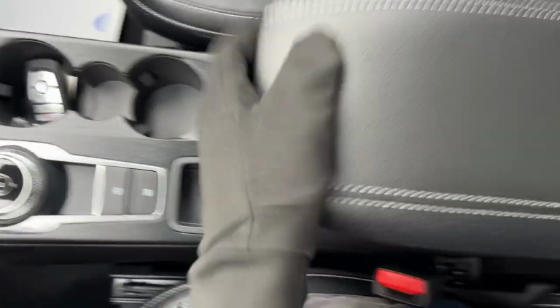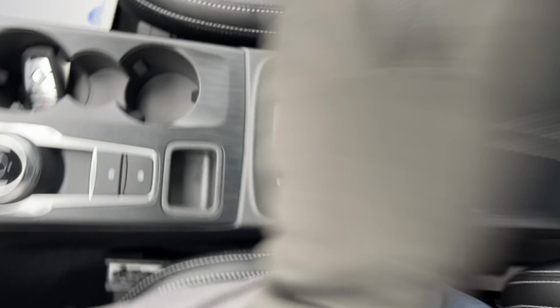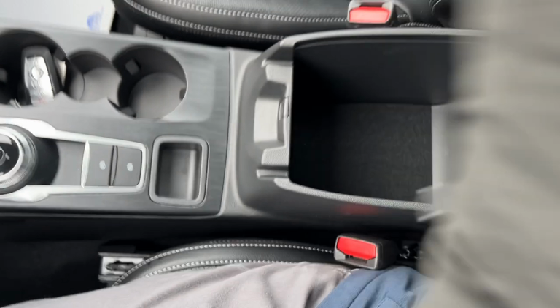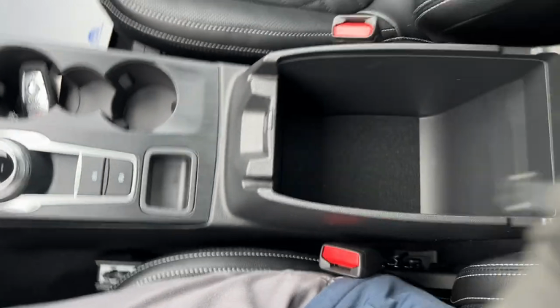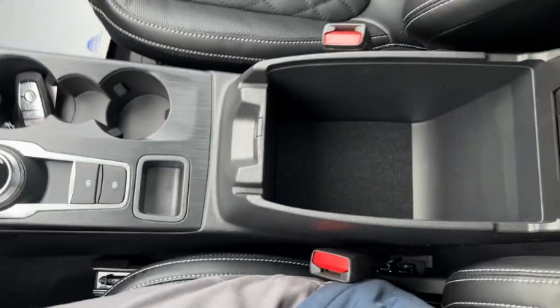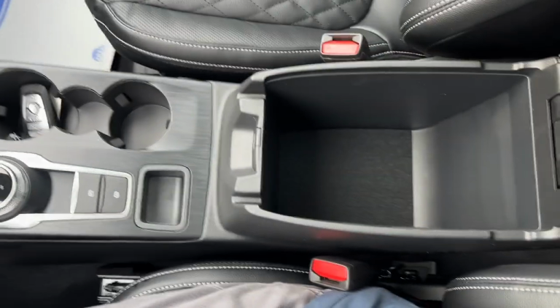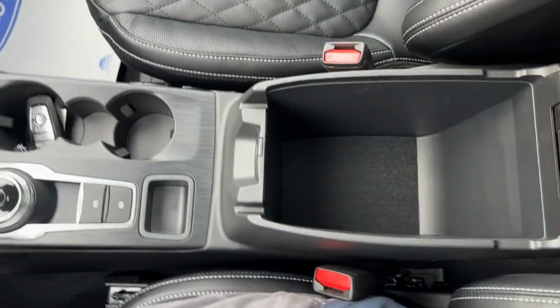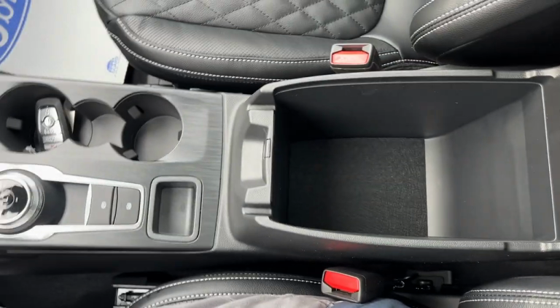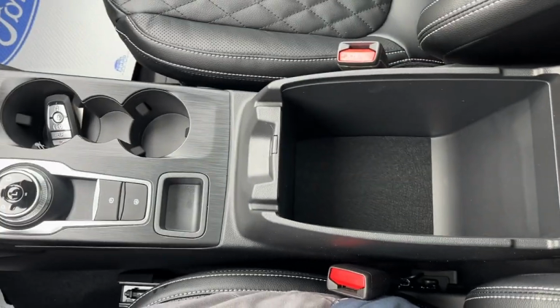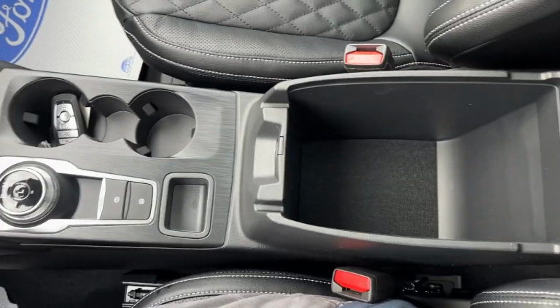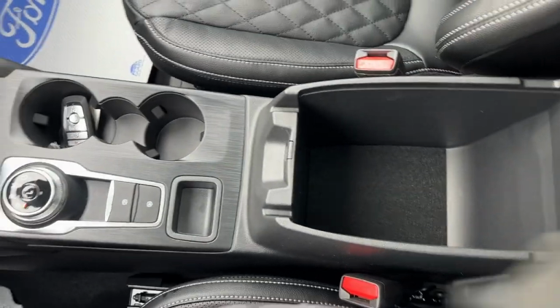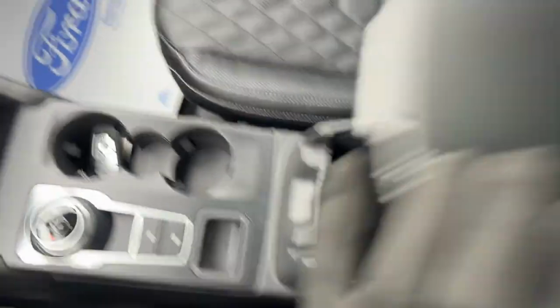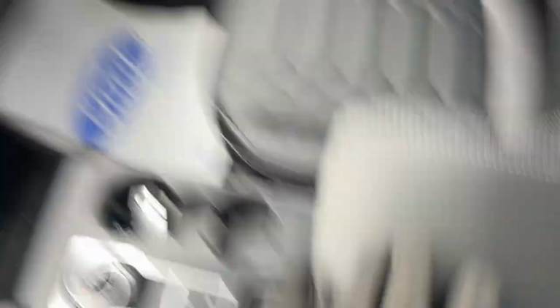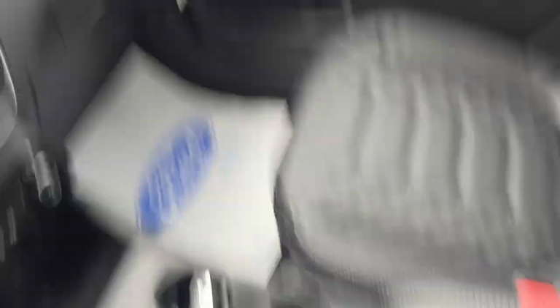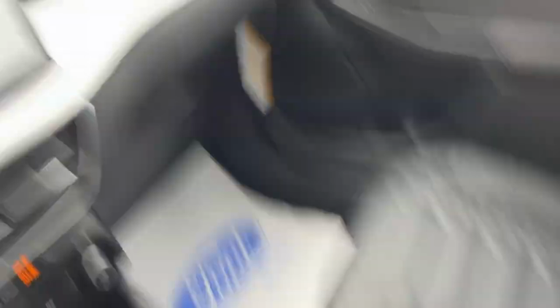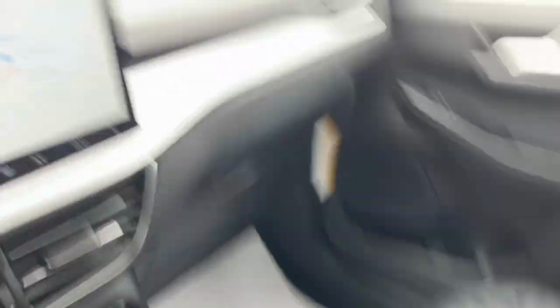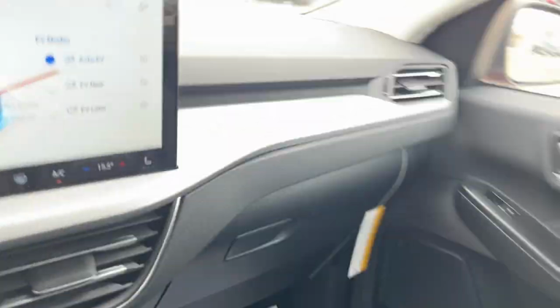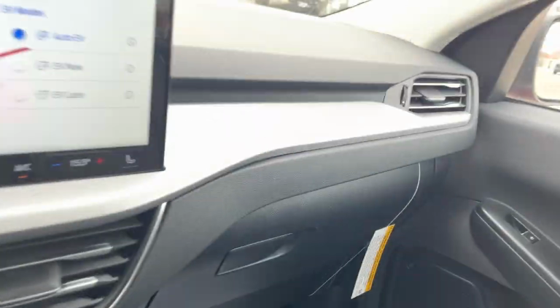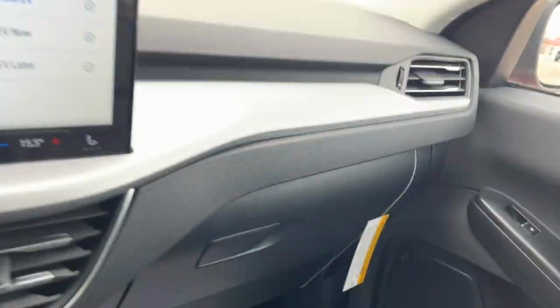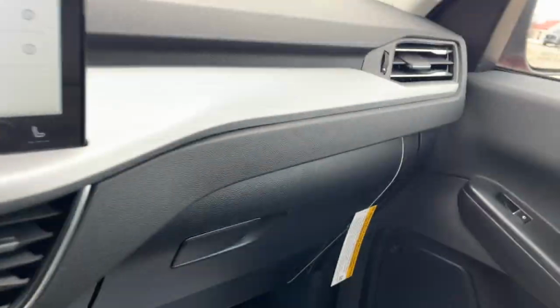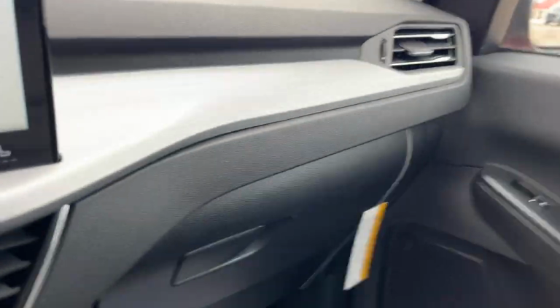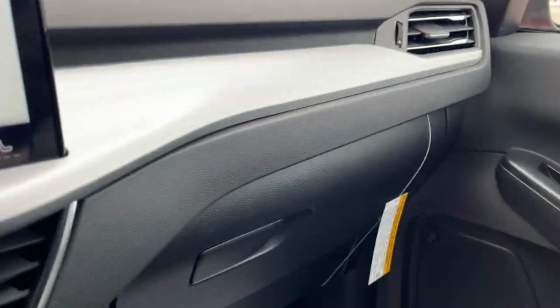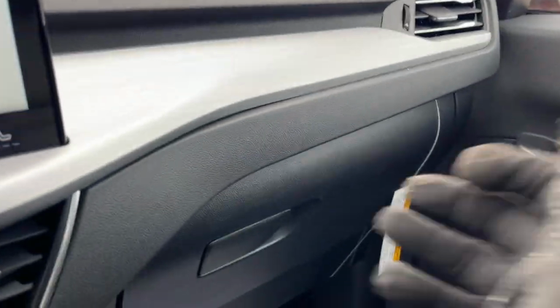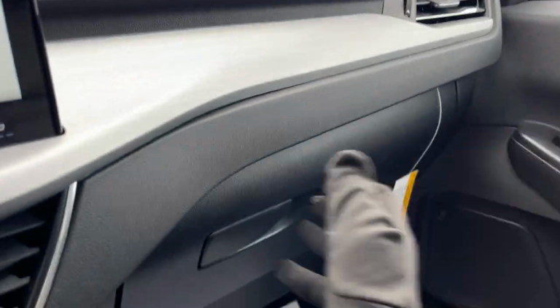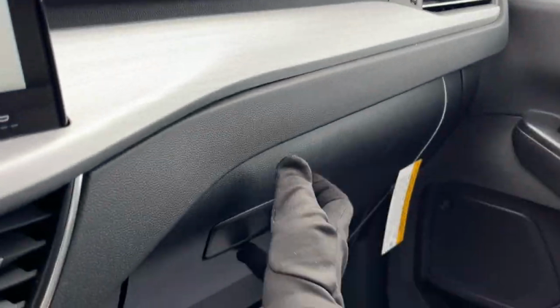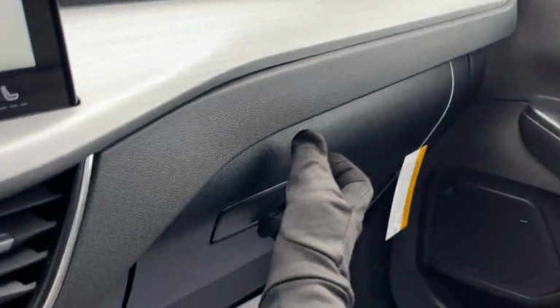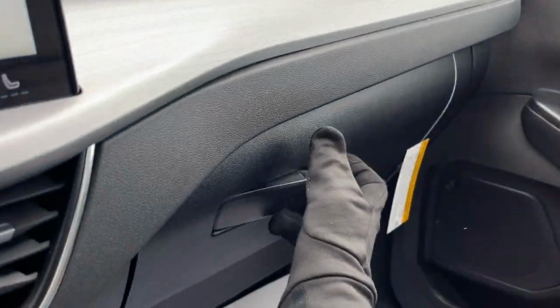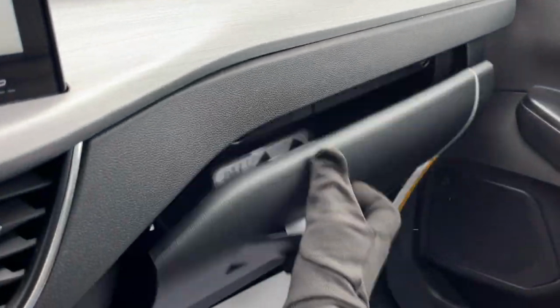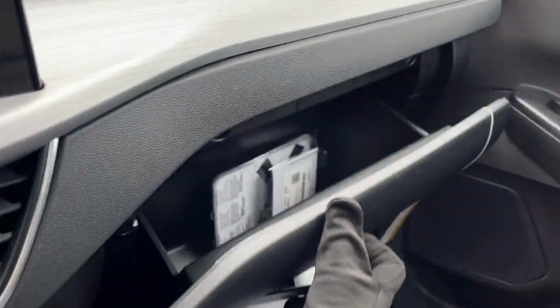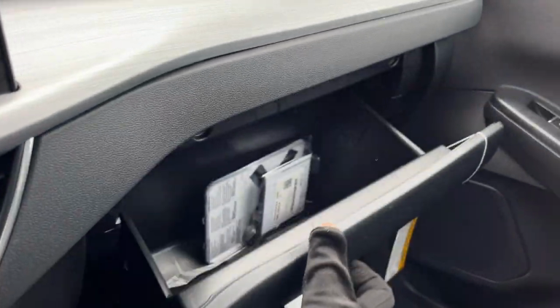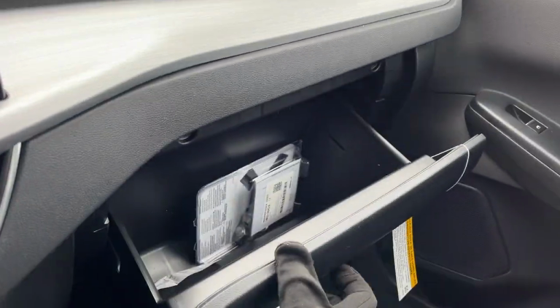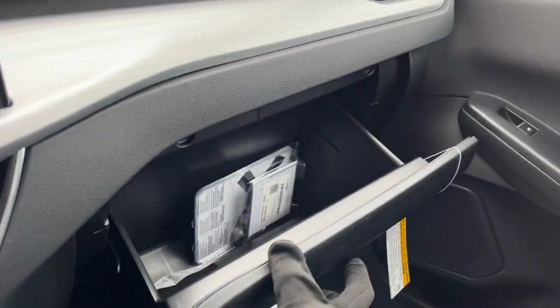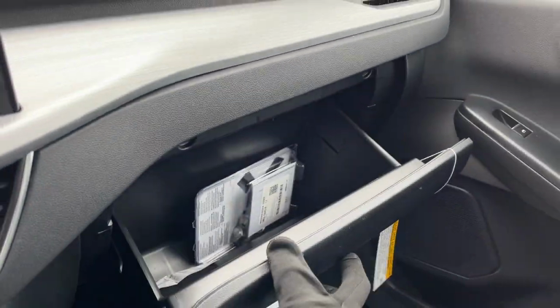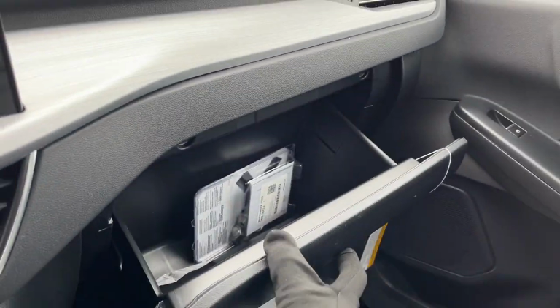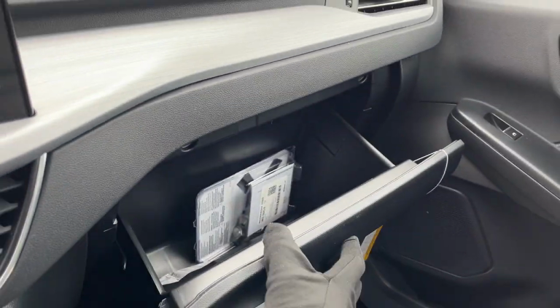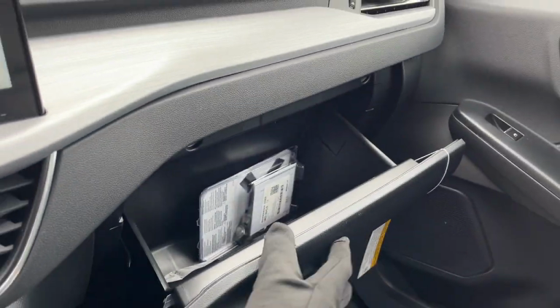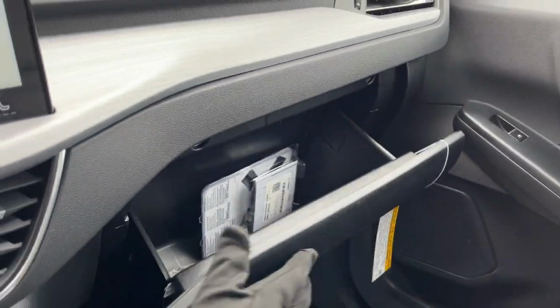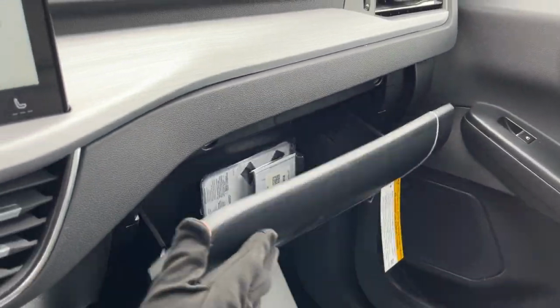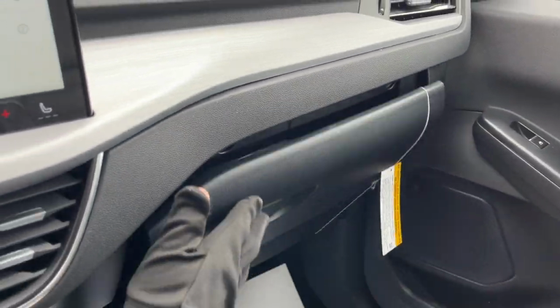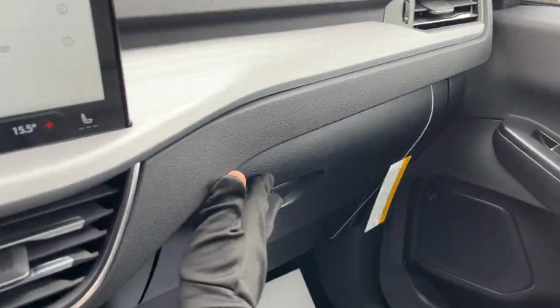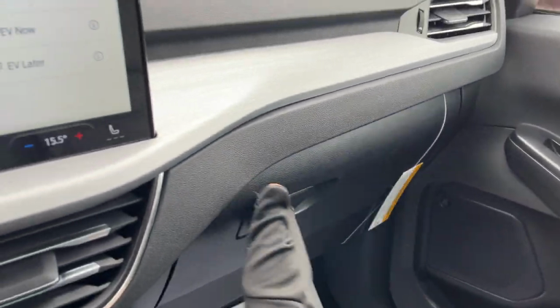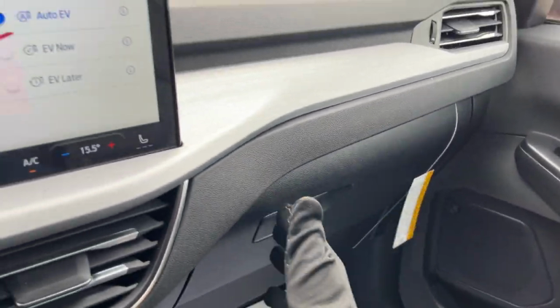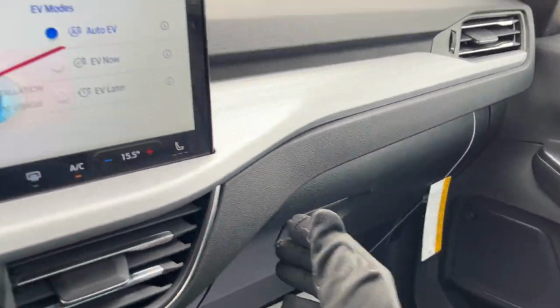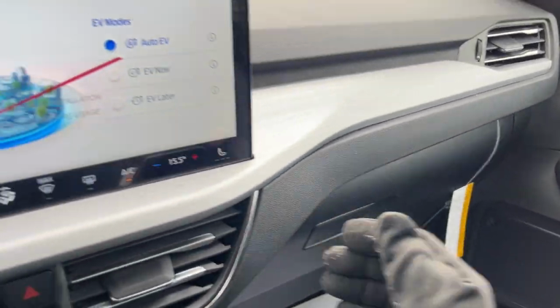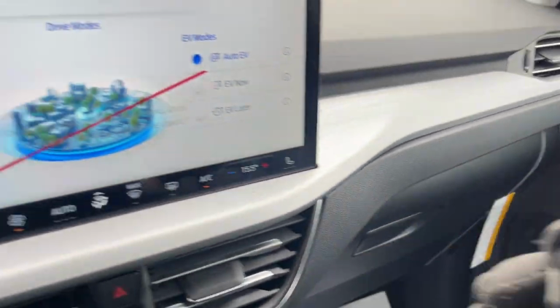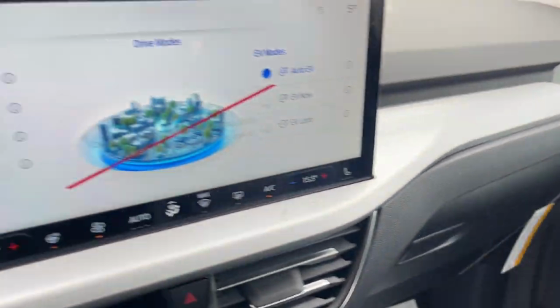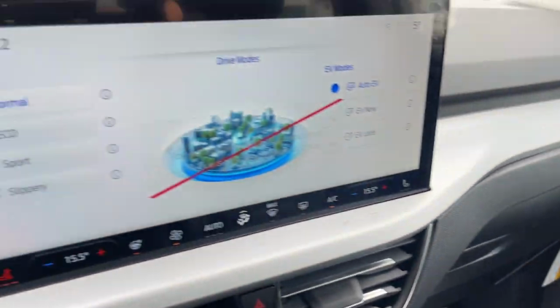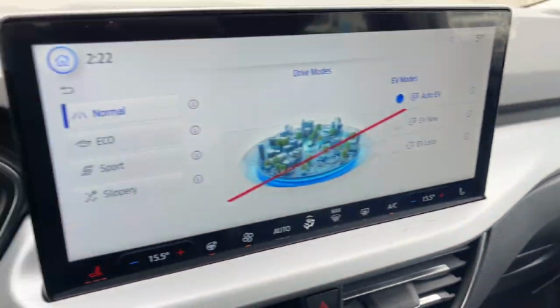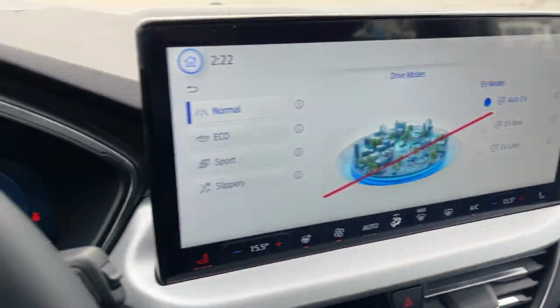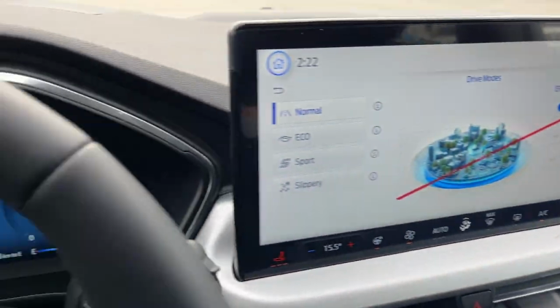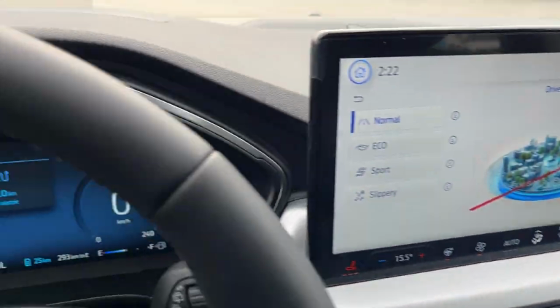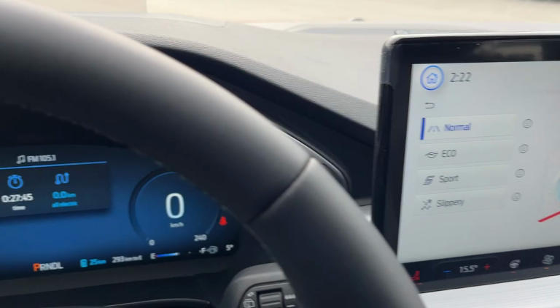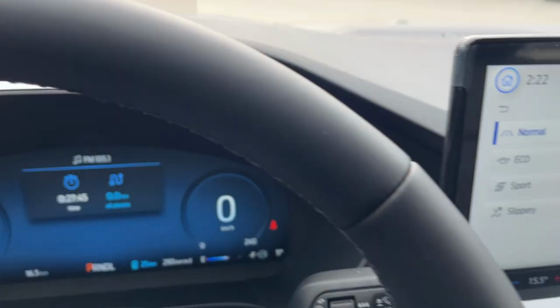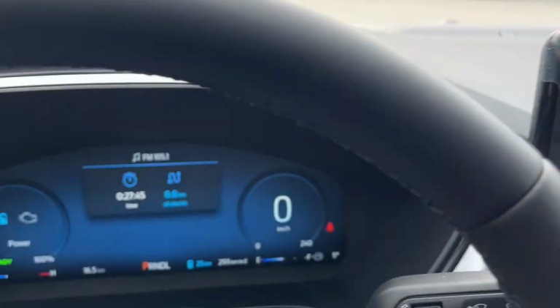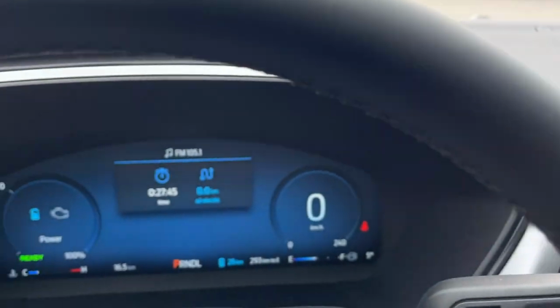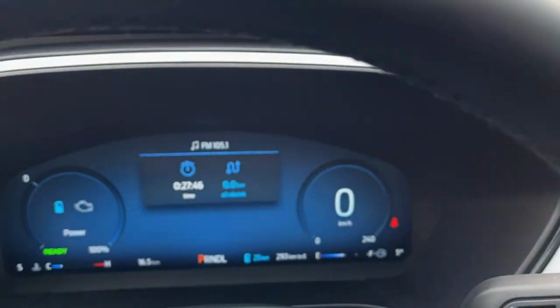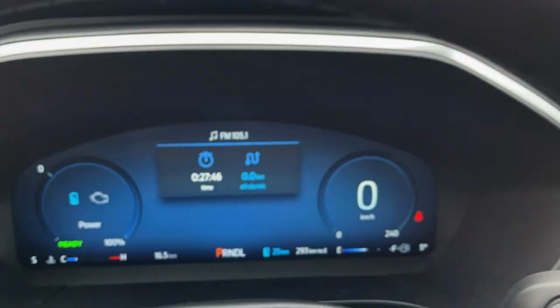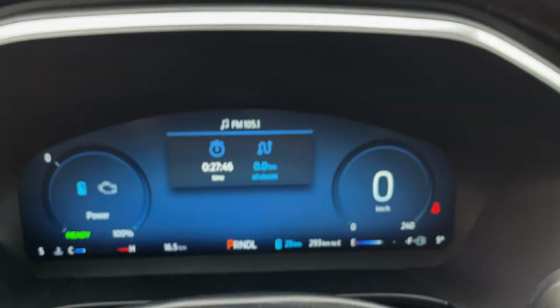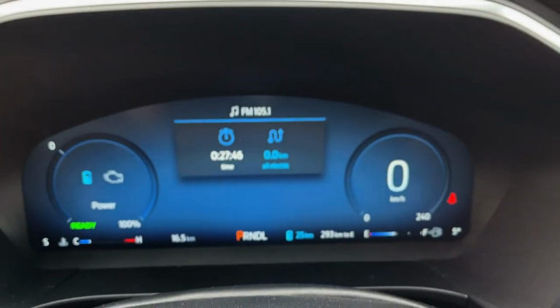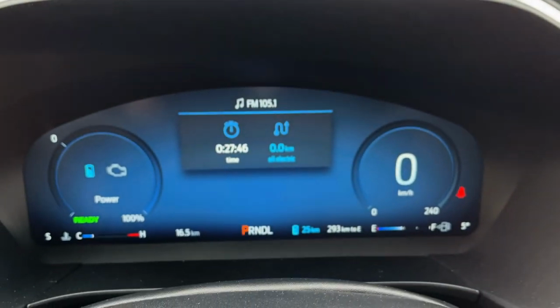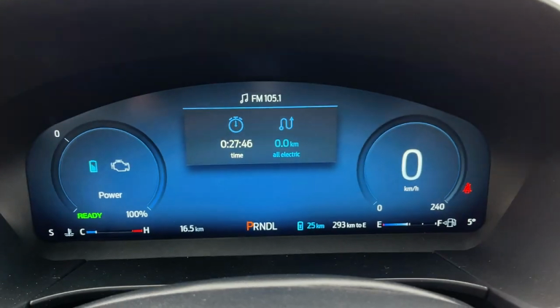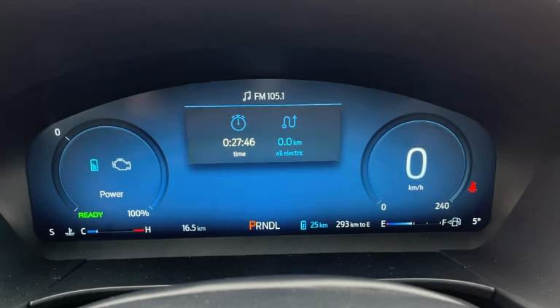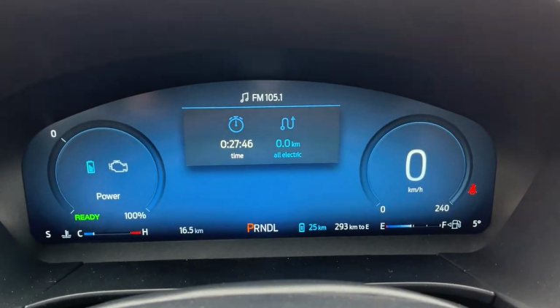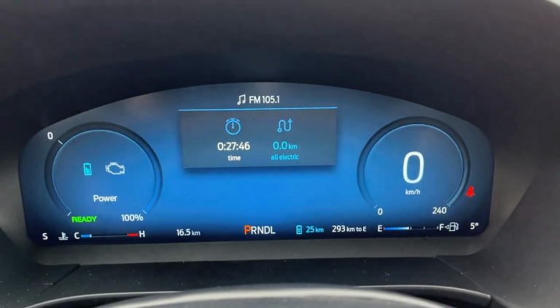Plenty of storage in the center console, and some more storage over here in the glove box. So a really nicely equipped Escape that gets amazing fuel economy.